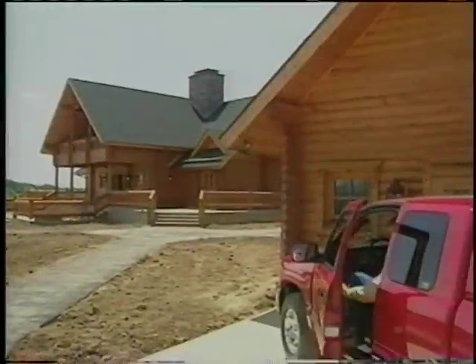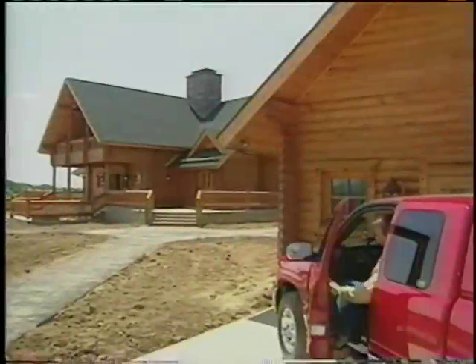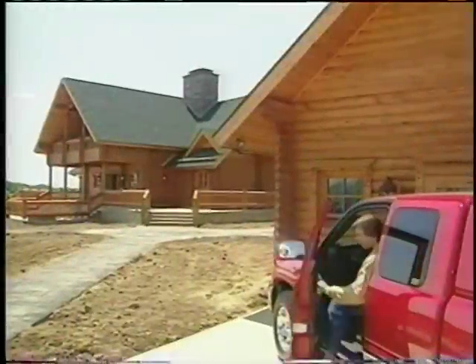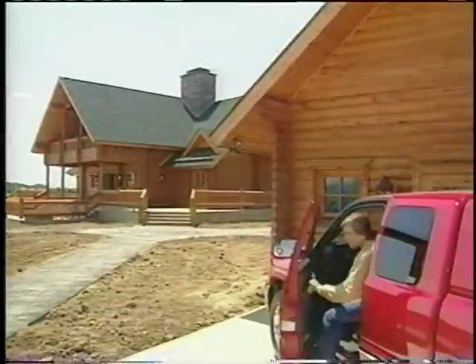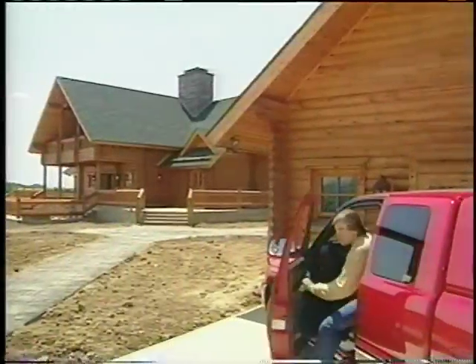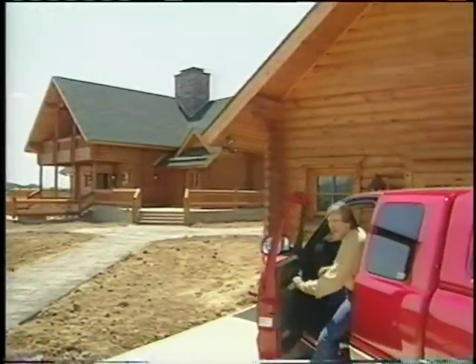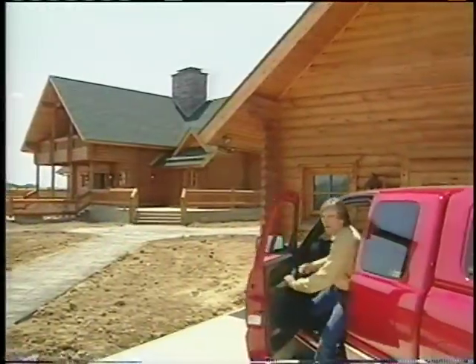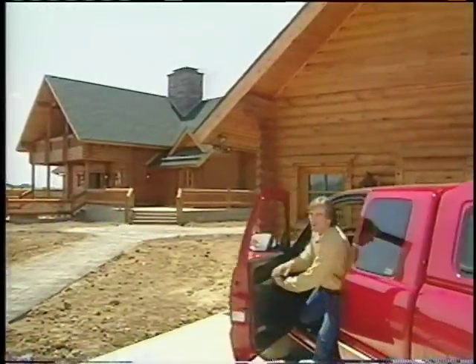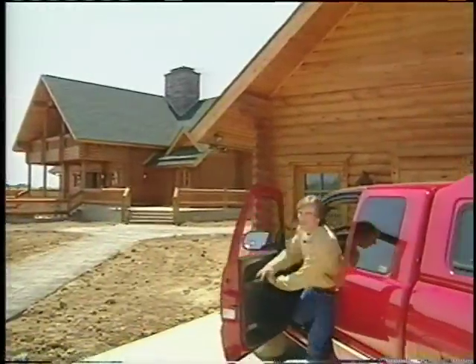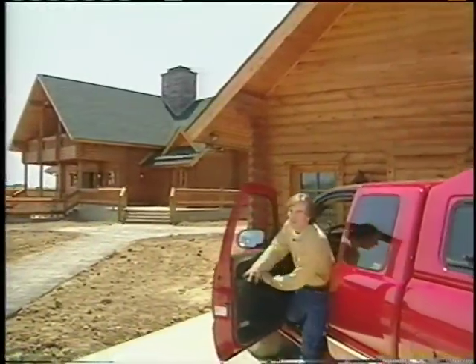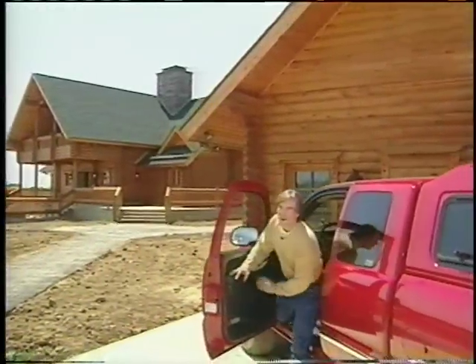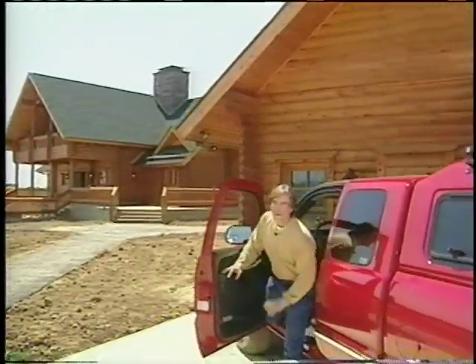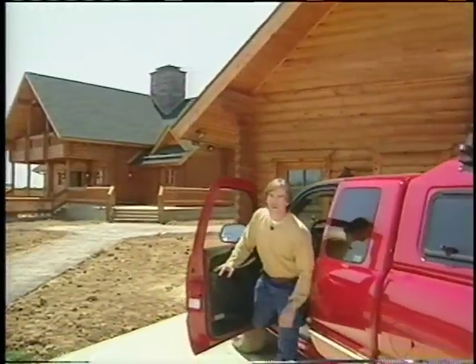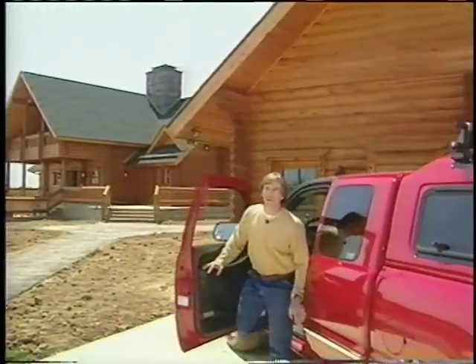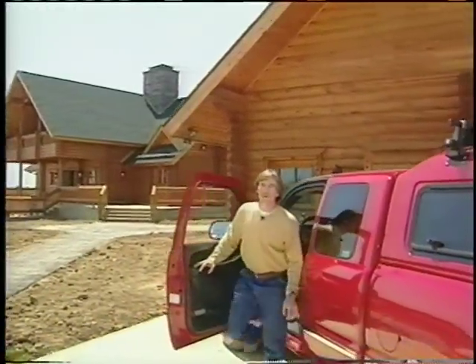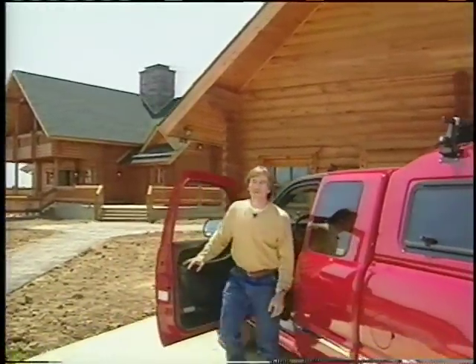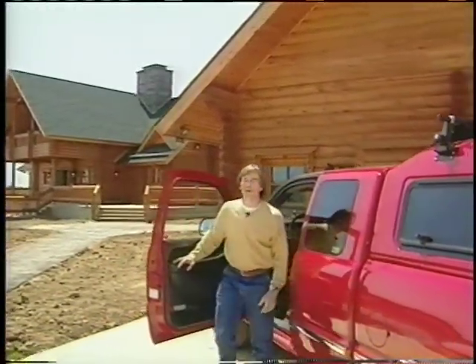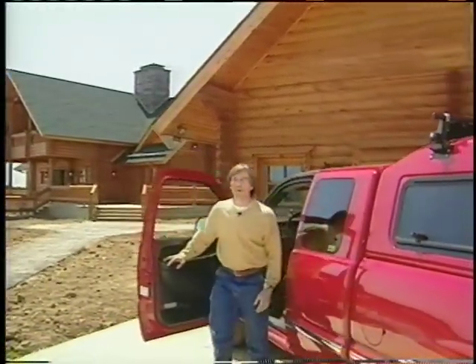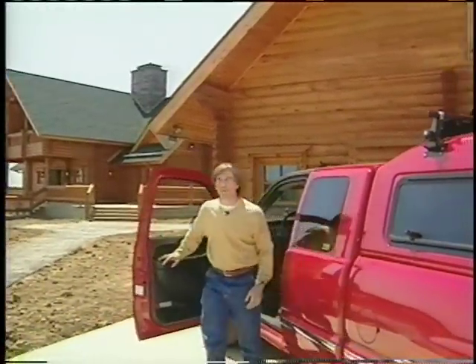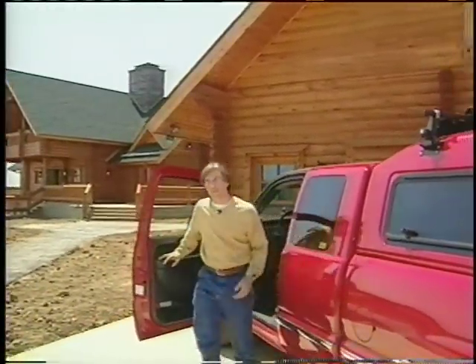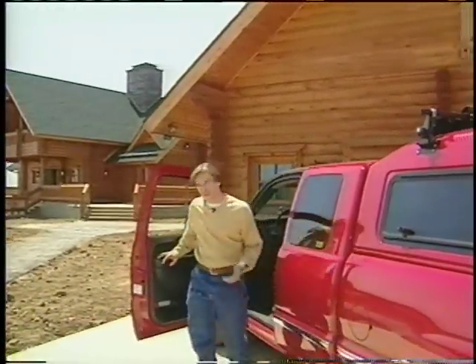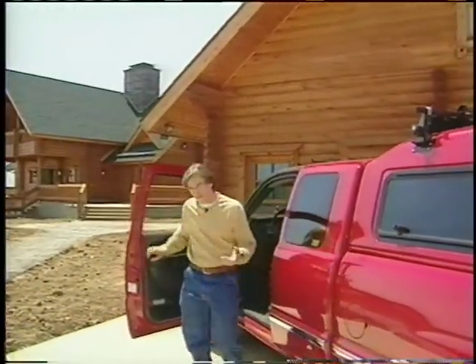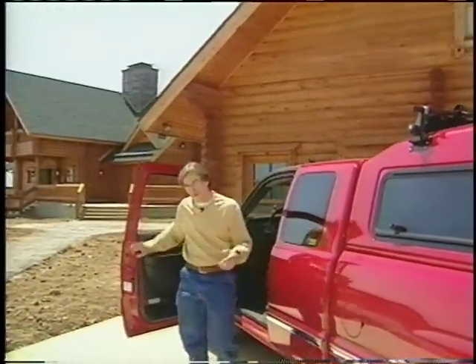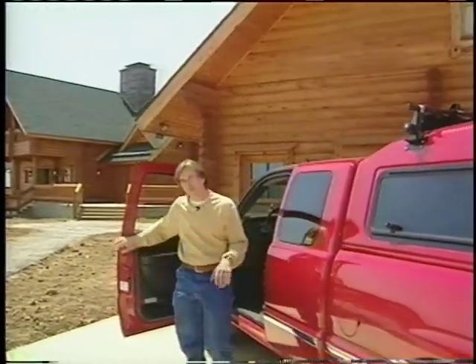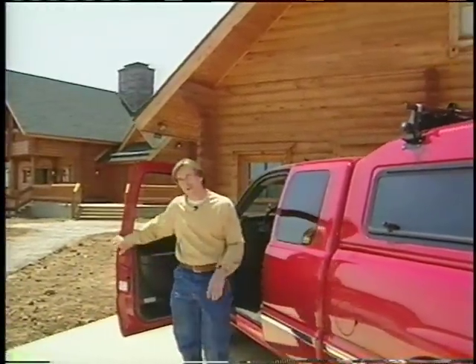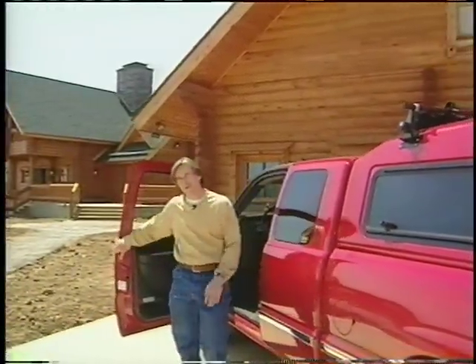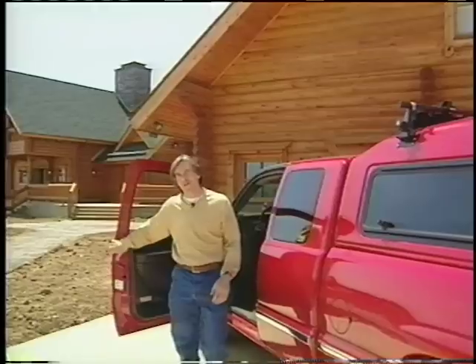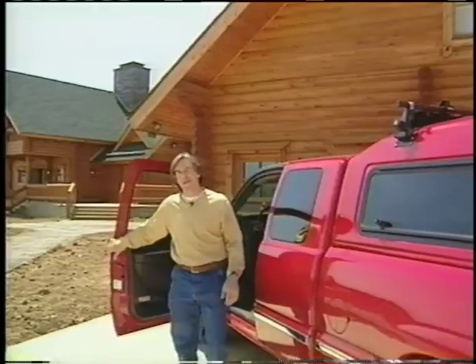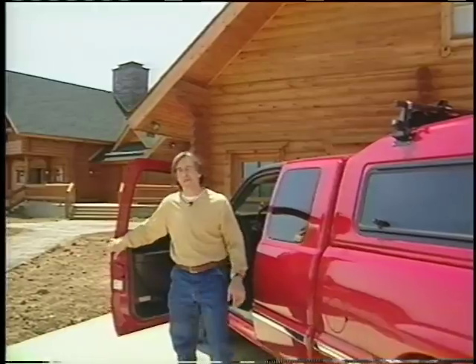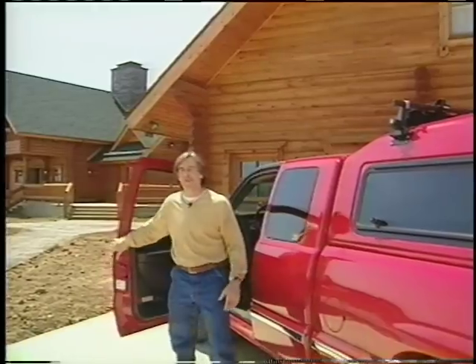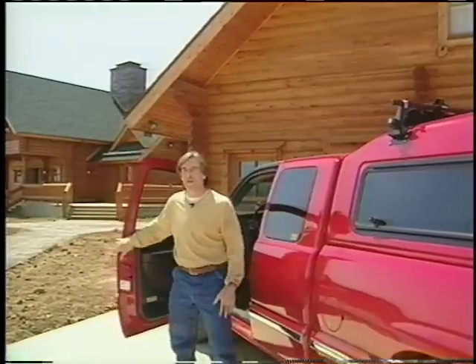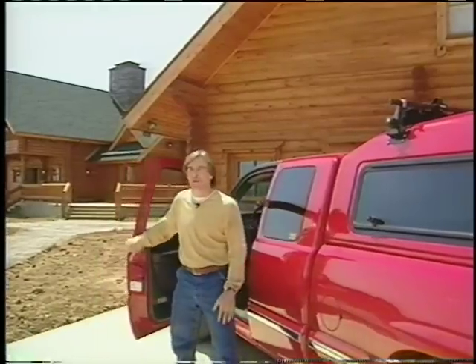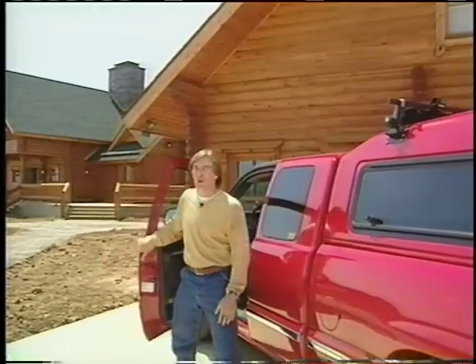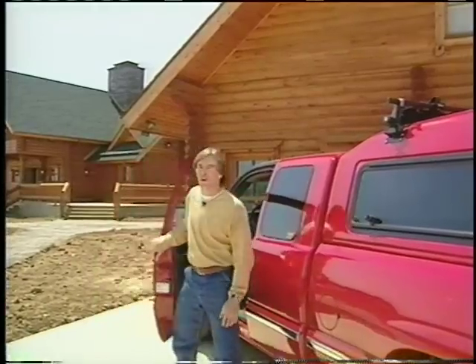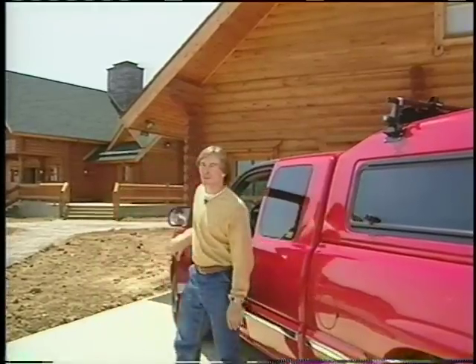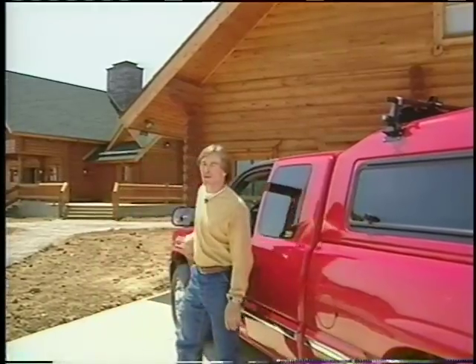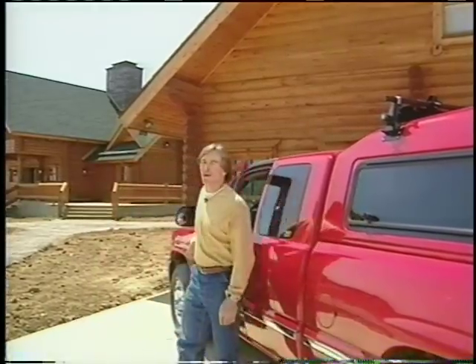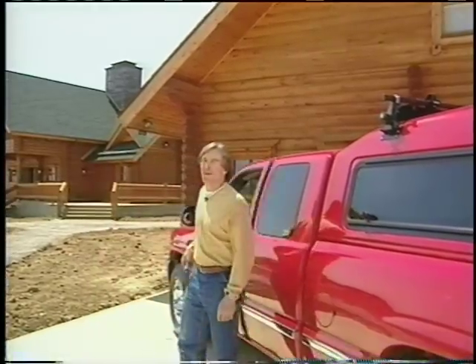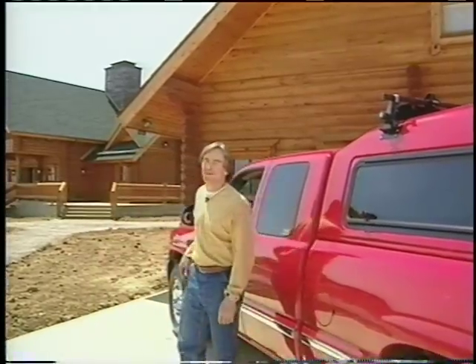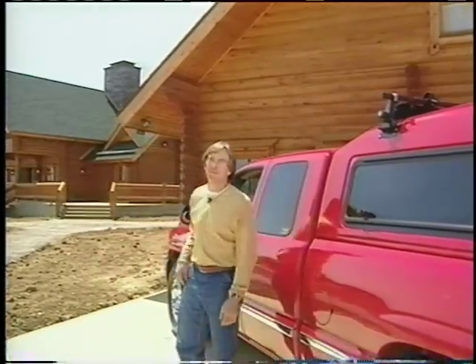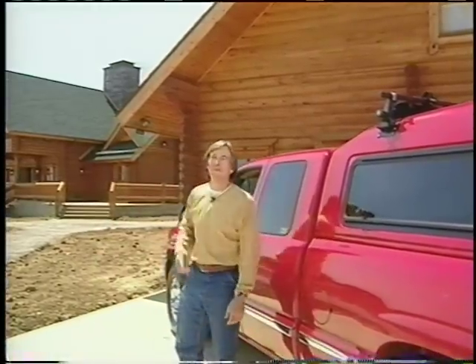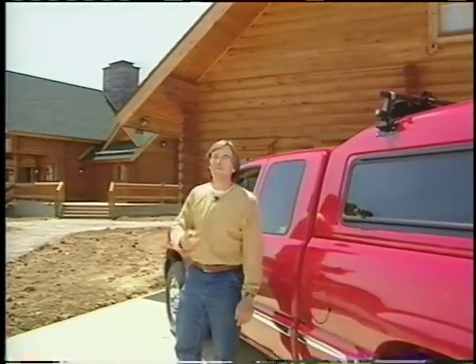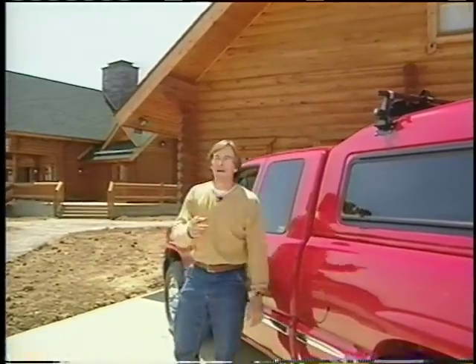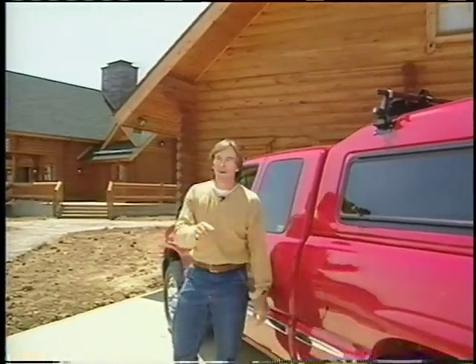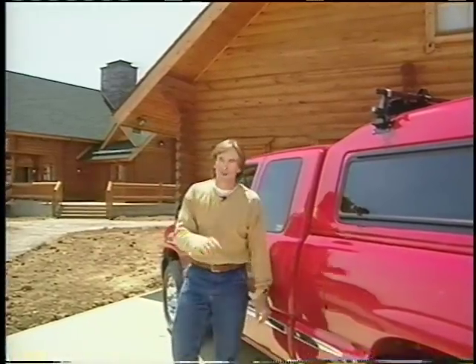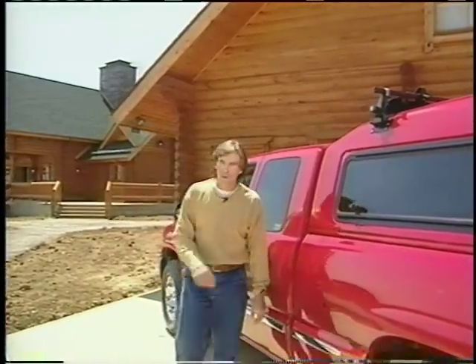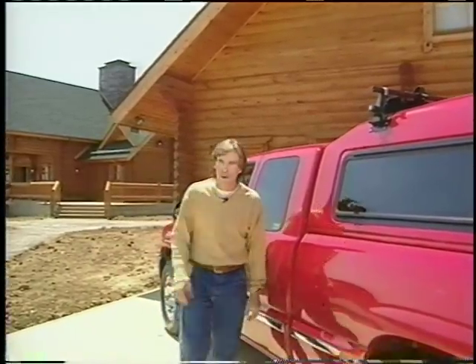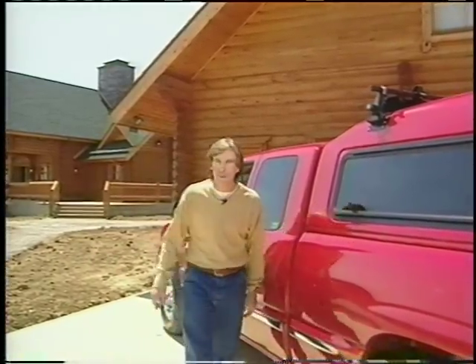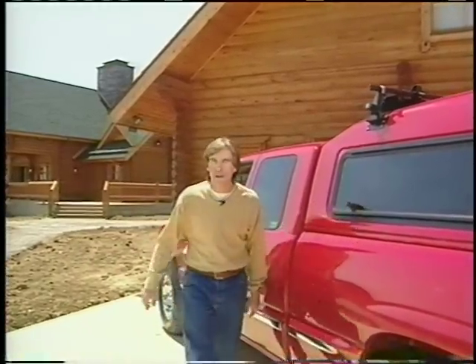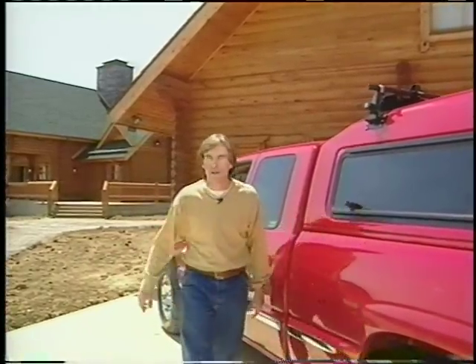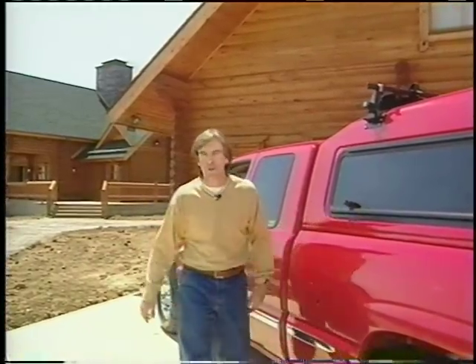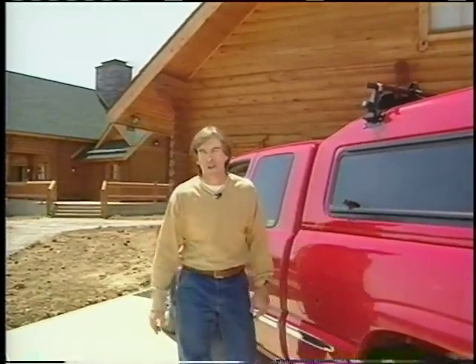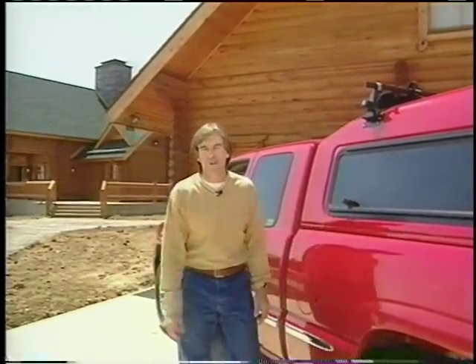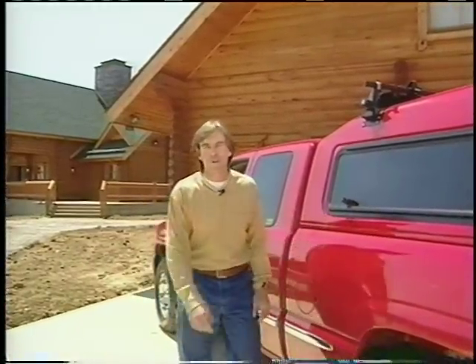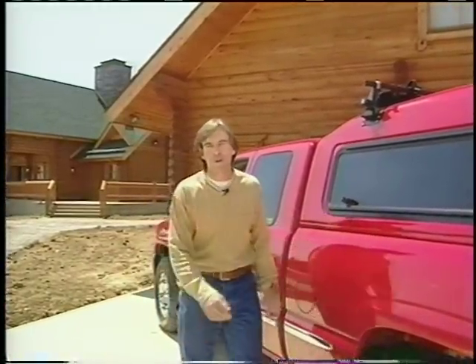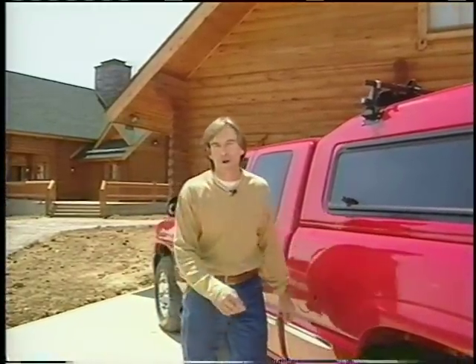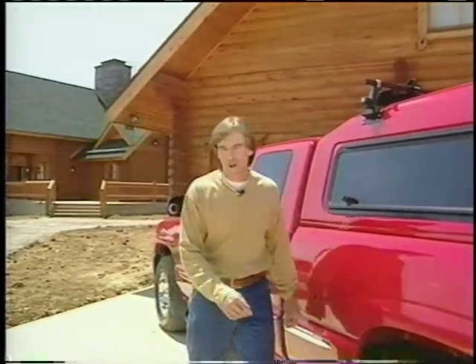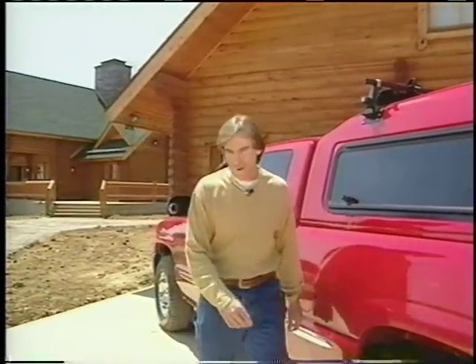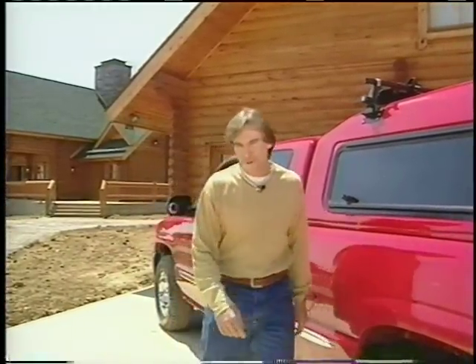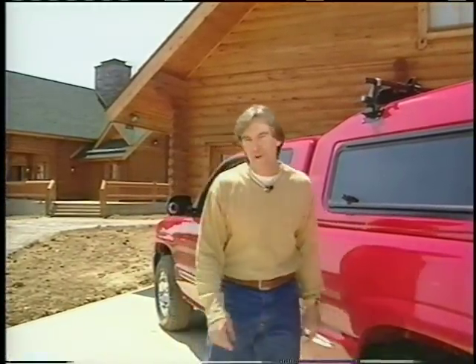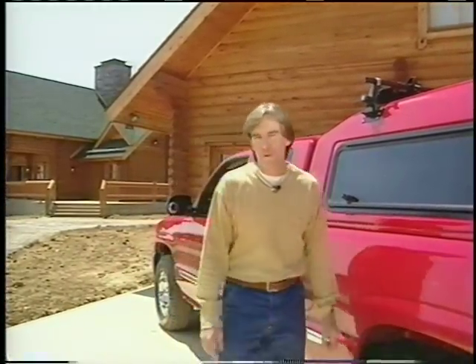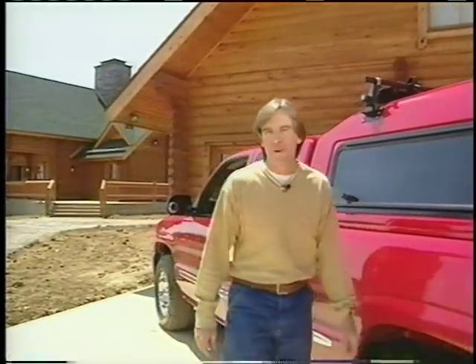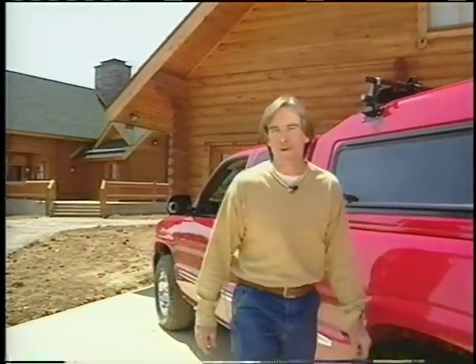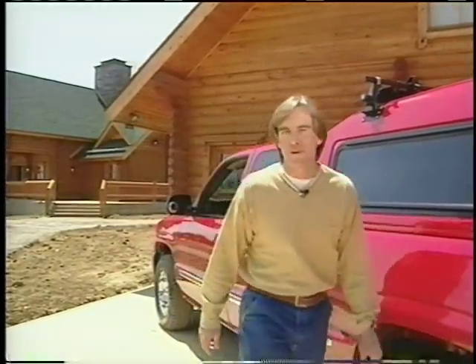Byre and I are going on a canoe trip and we'll probably do a little fishing while we're there. We found a great way to transport our gear to the river.